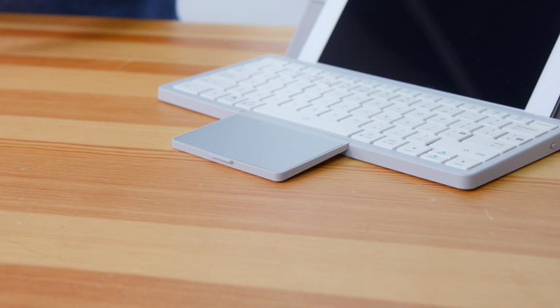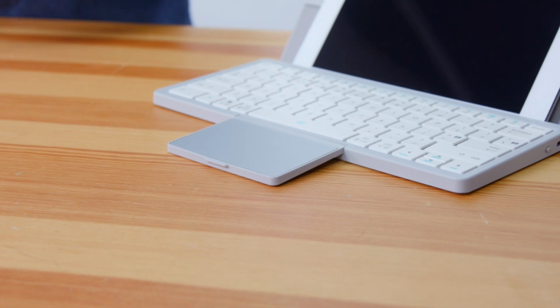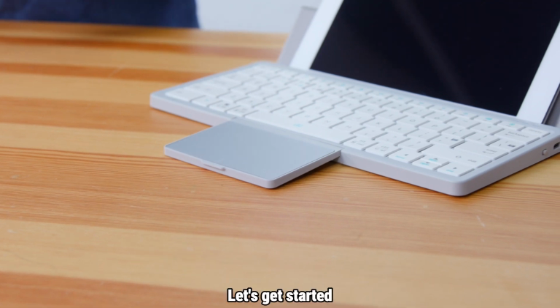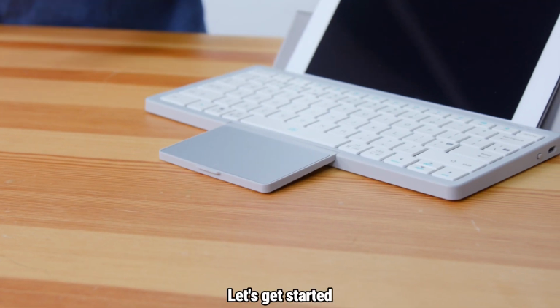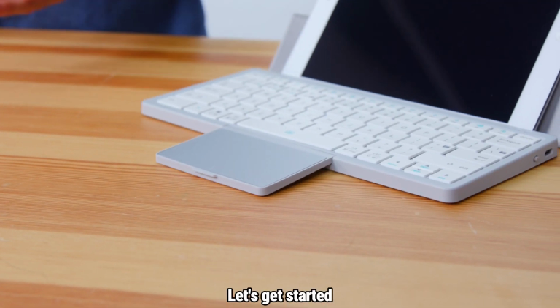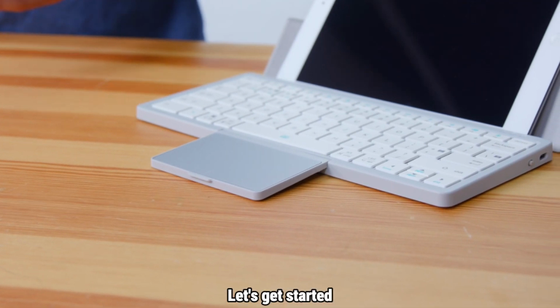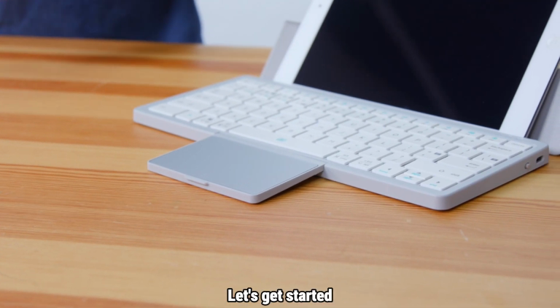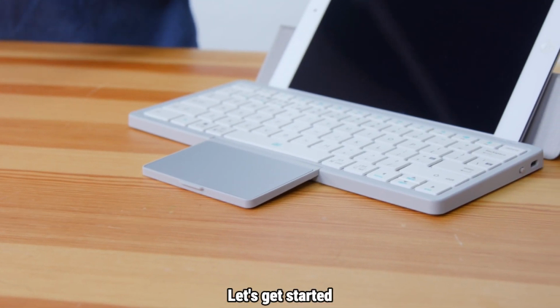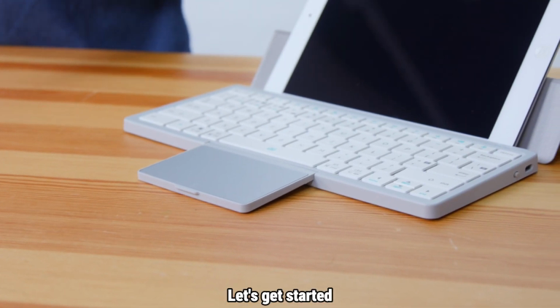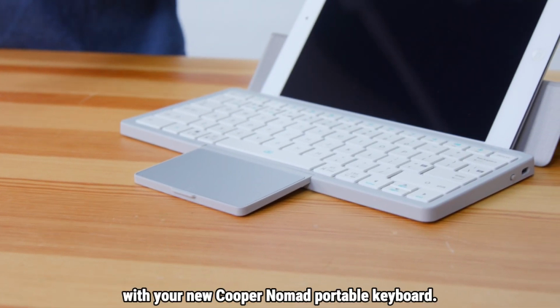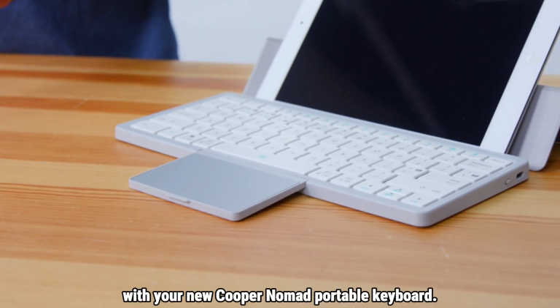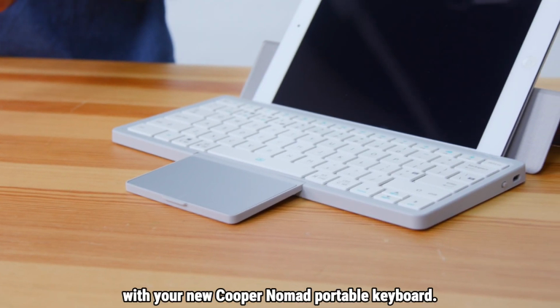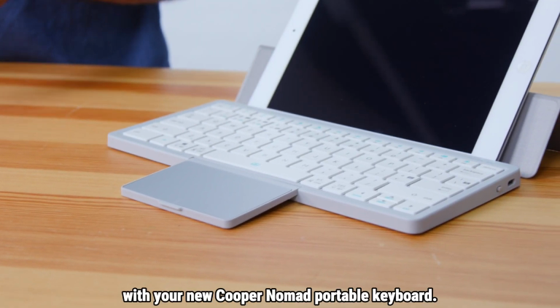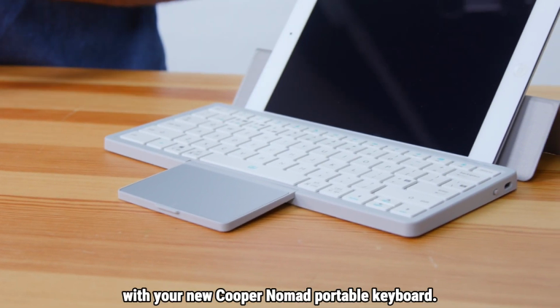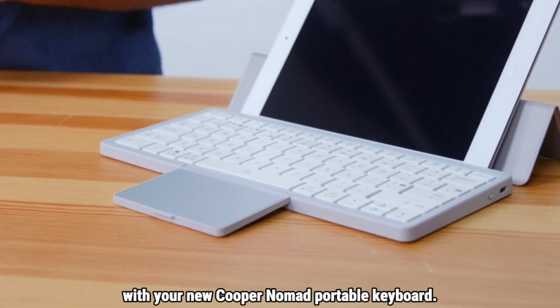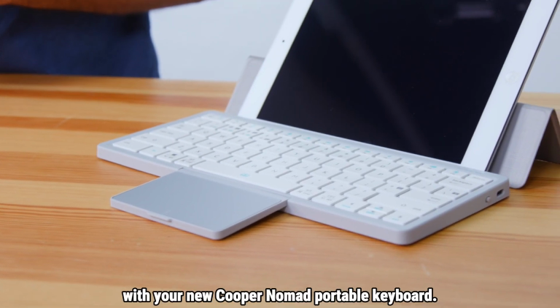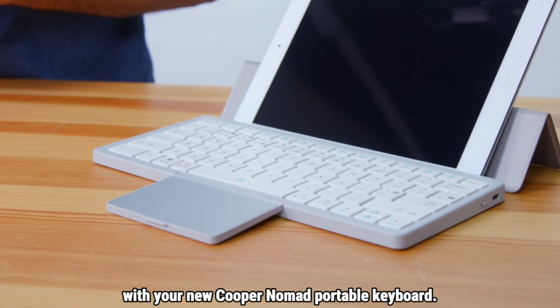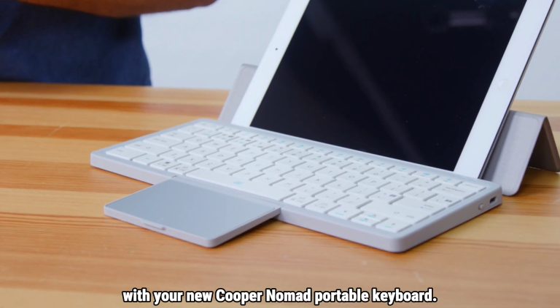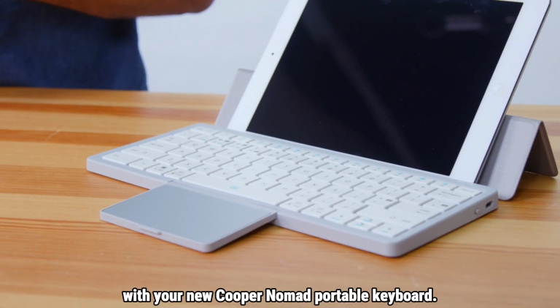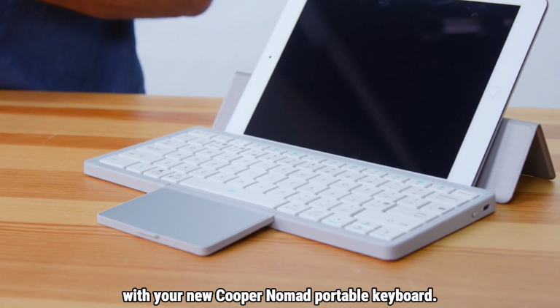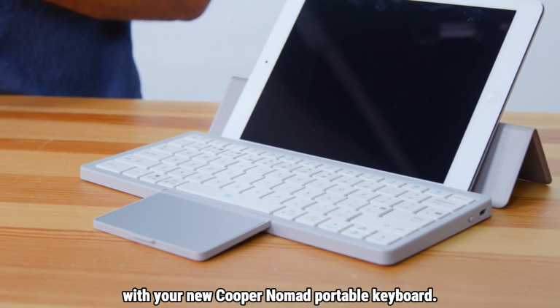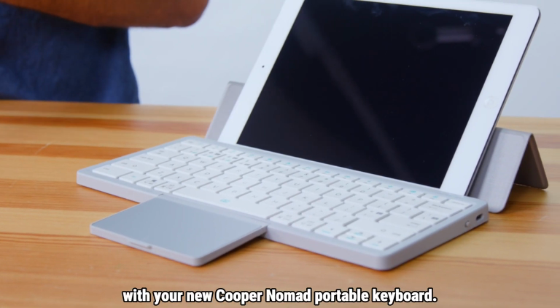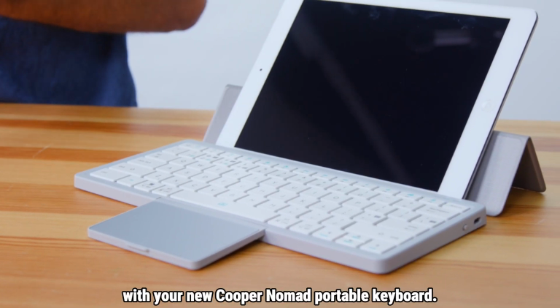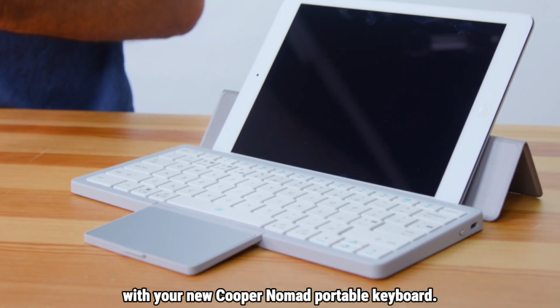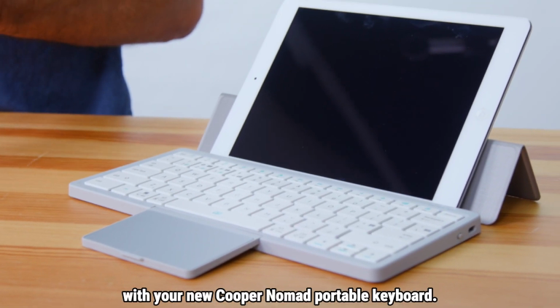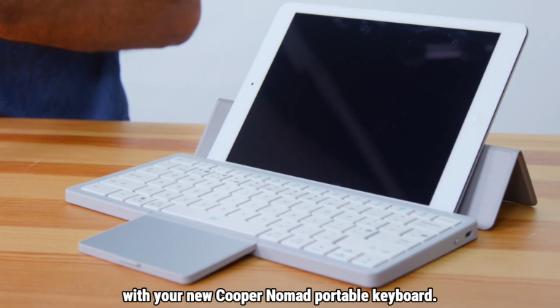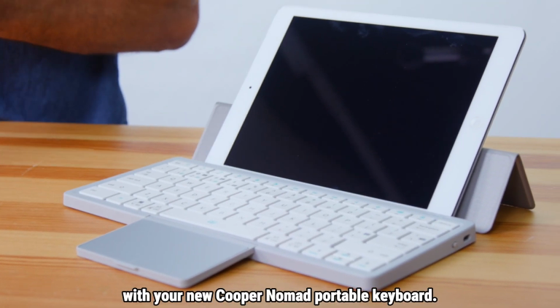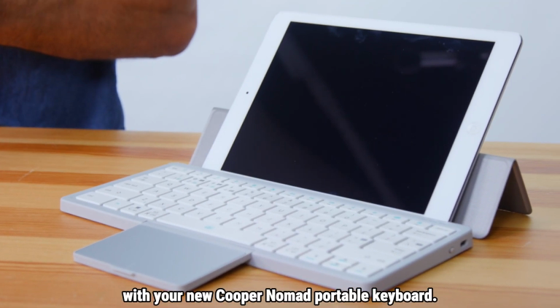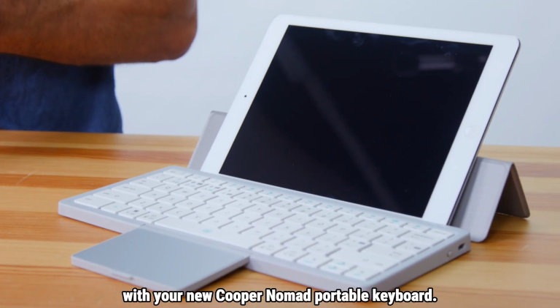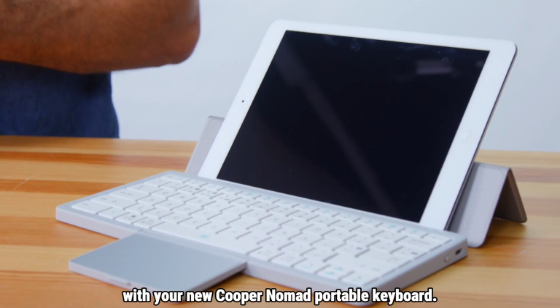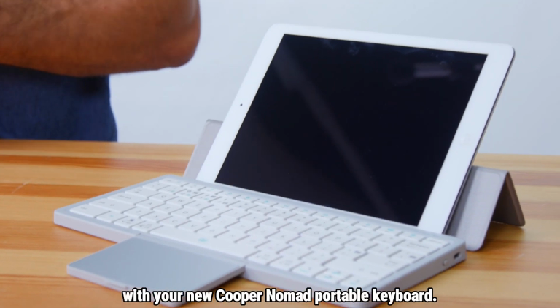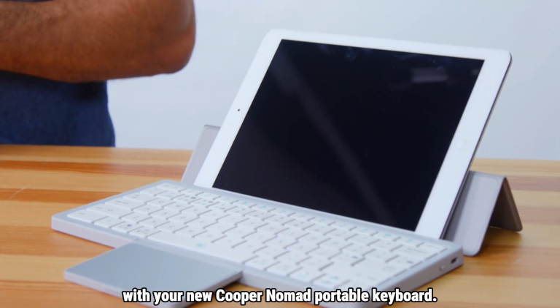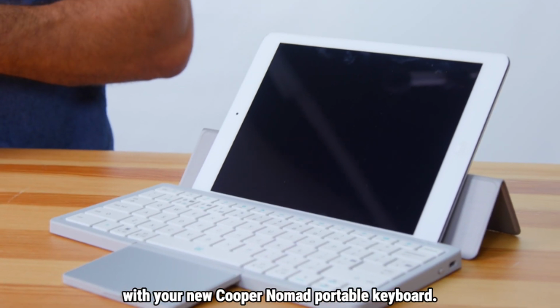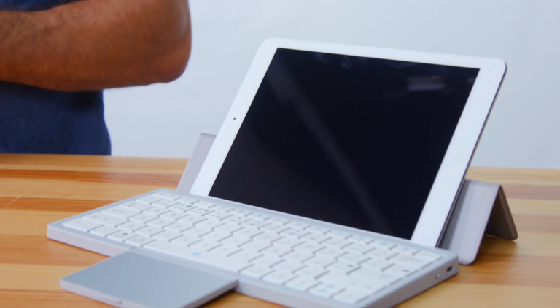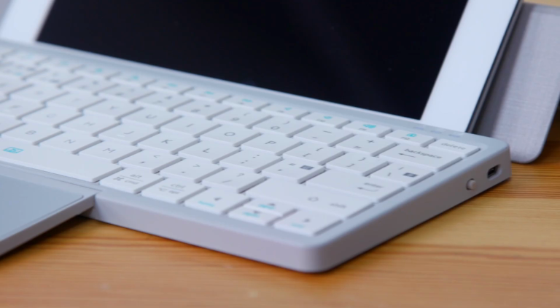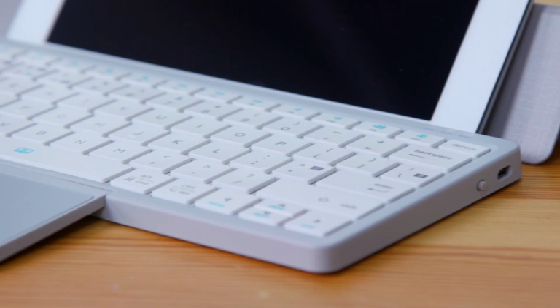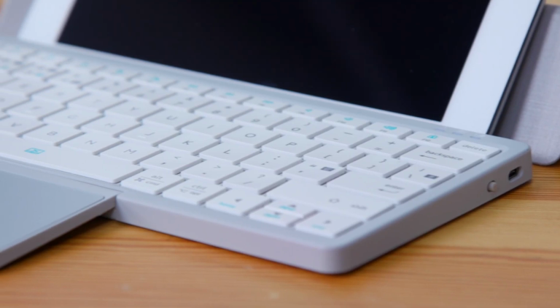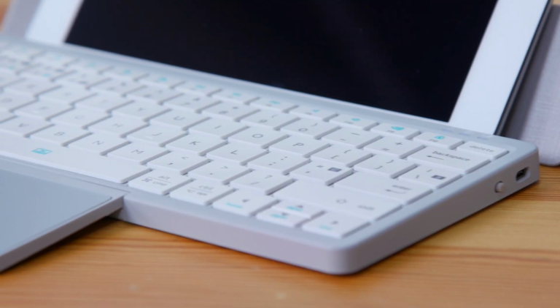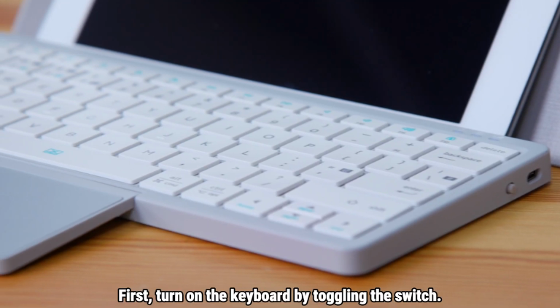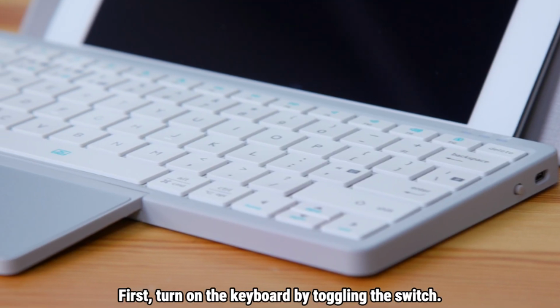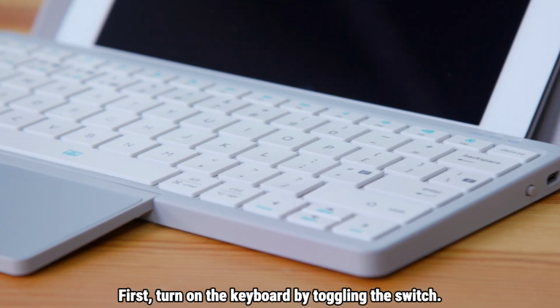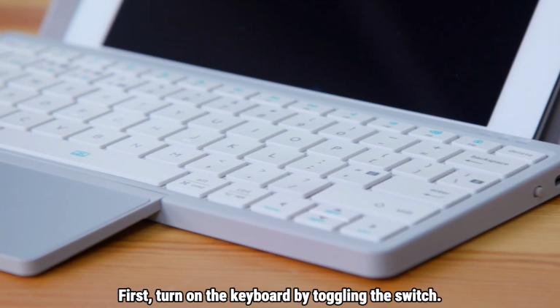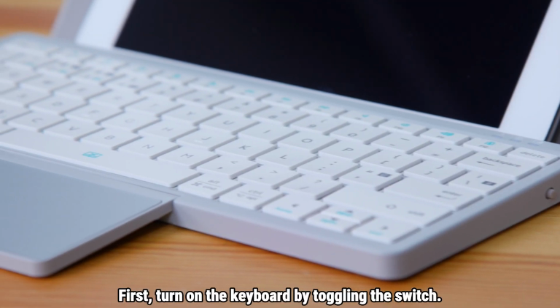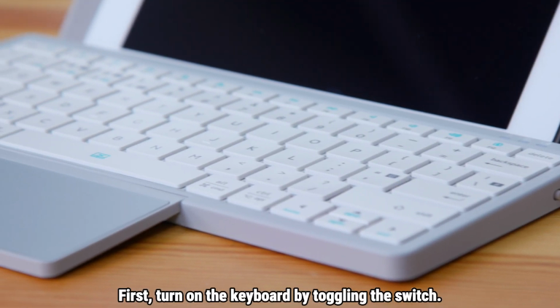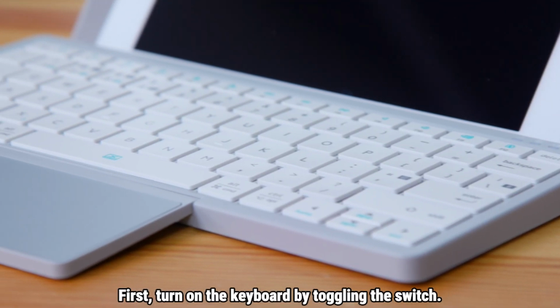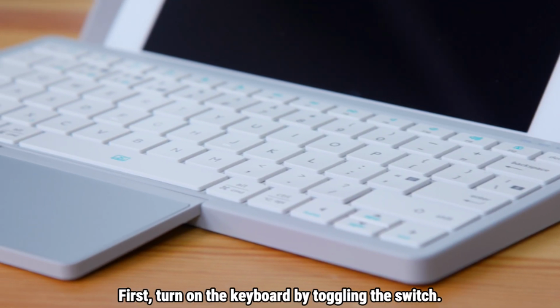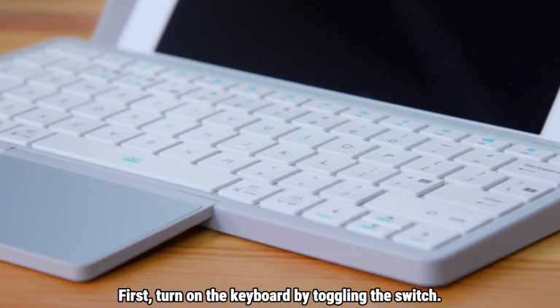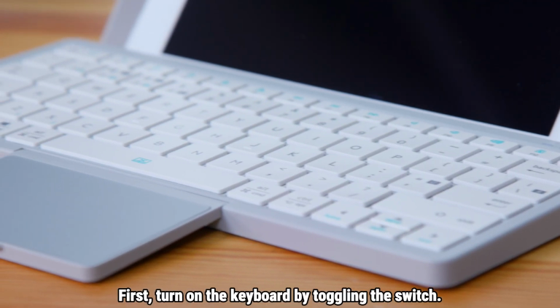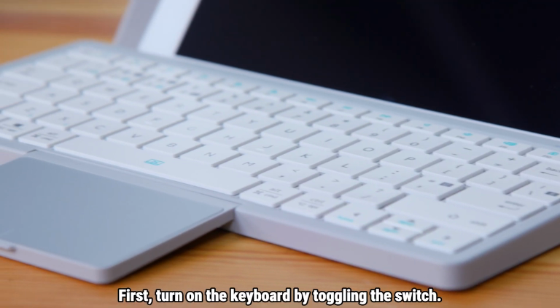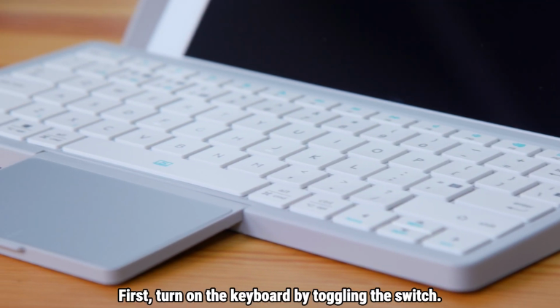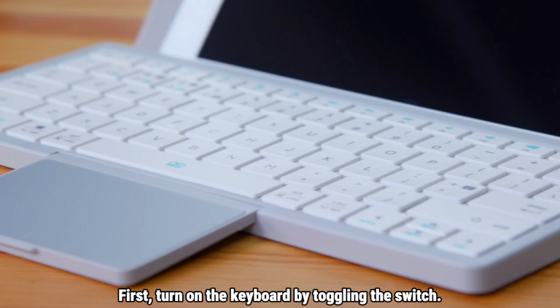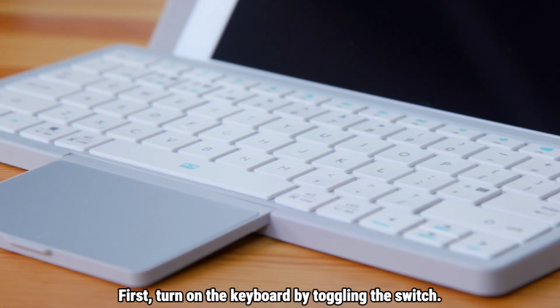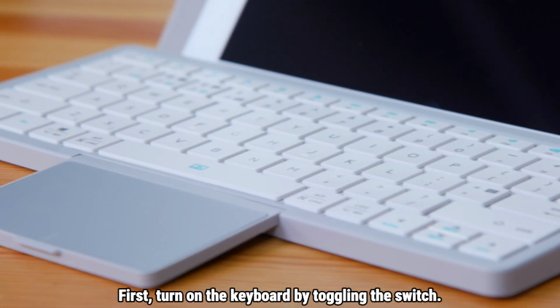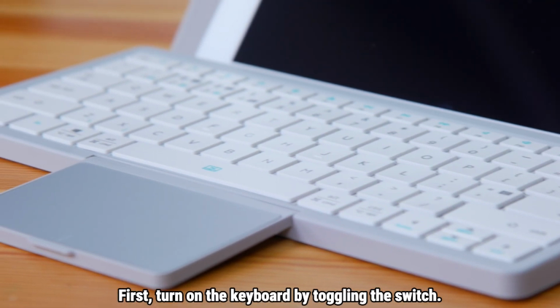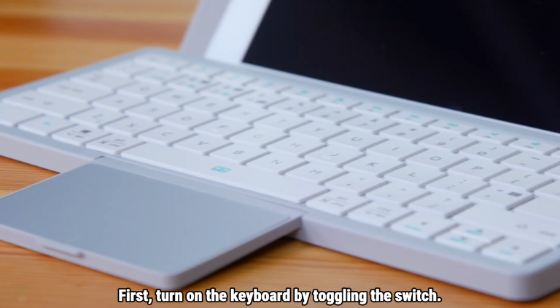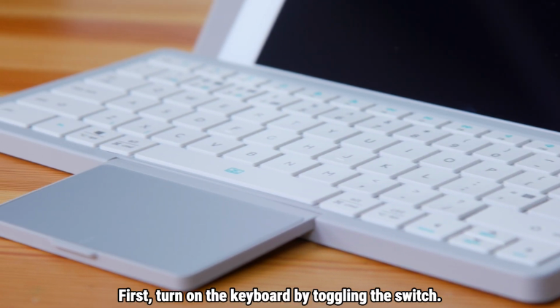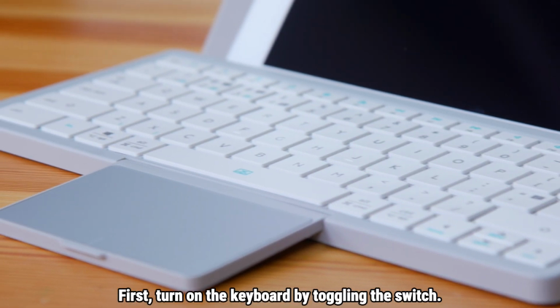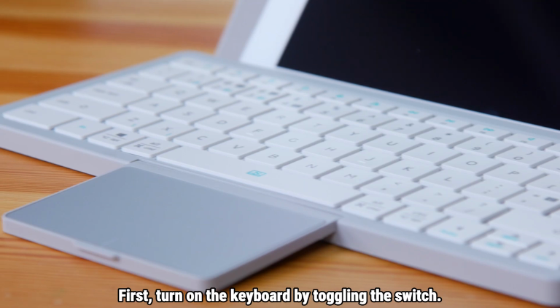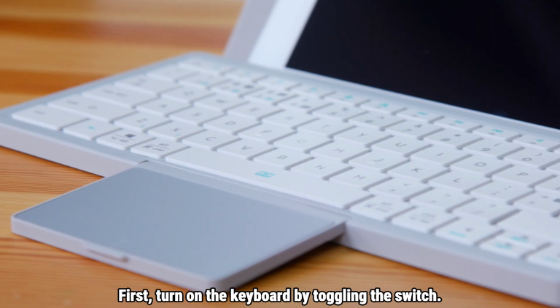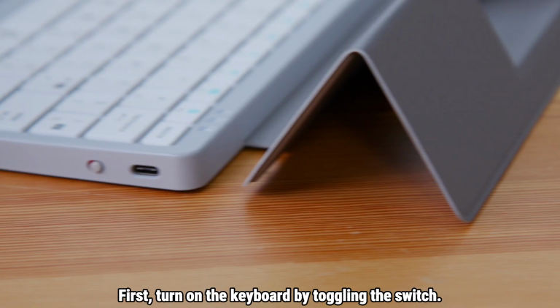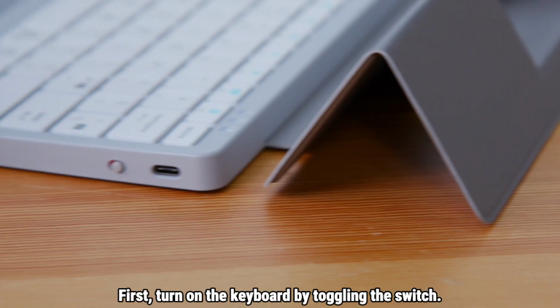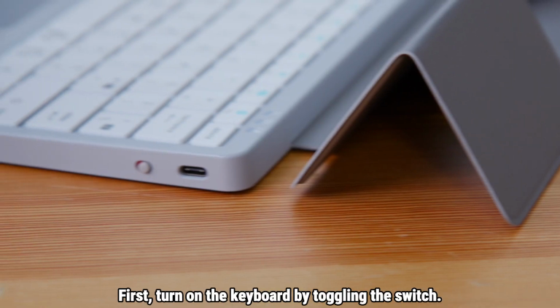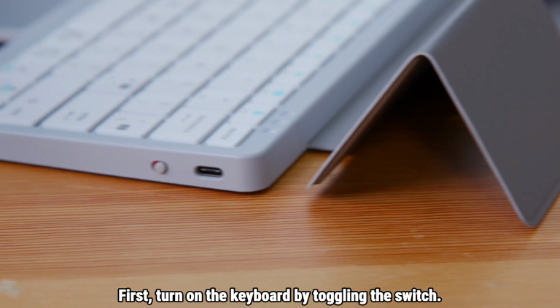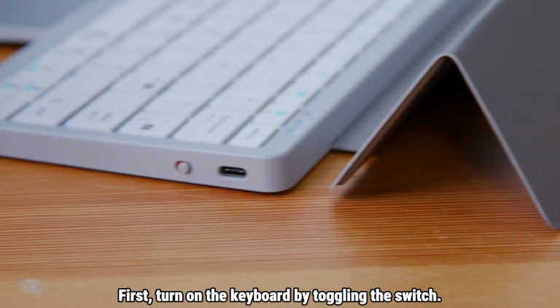Let's get started with your new Cooper Nomad portable keyboard. First, turn on the keyboard by toggling the switch.